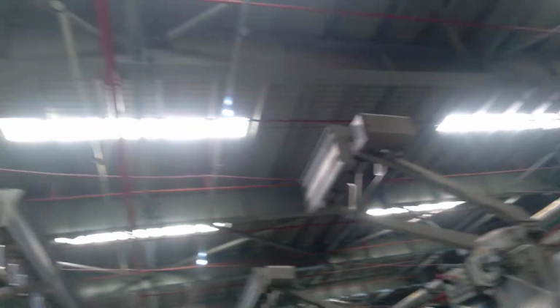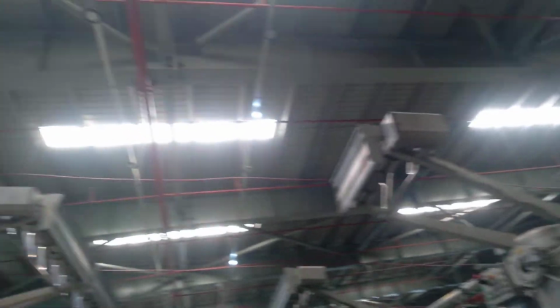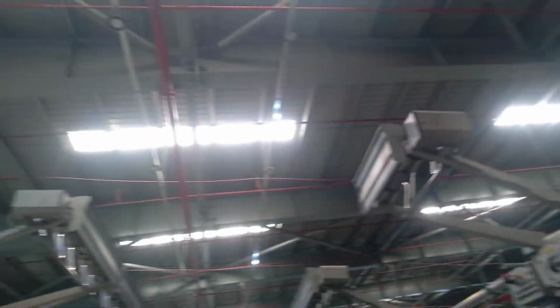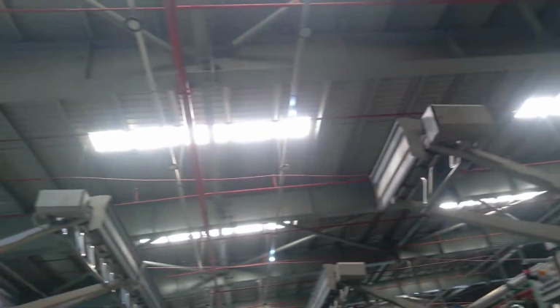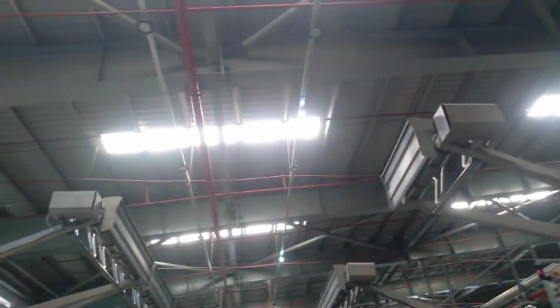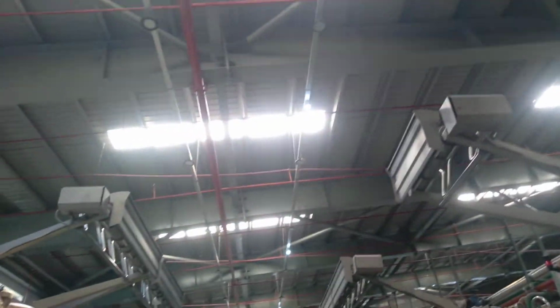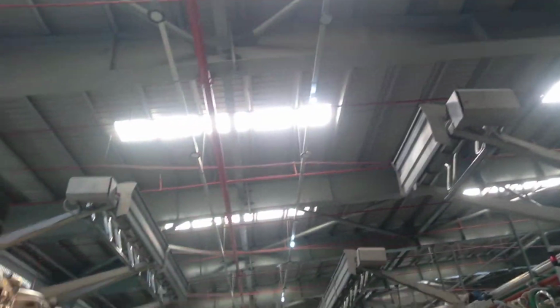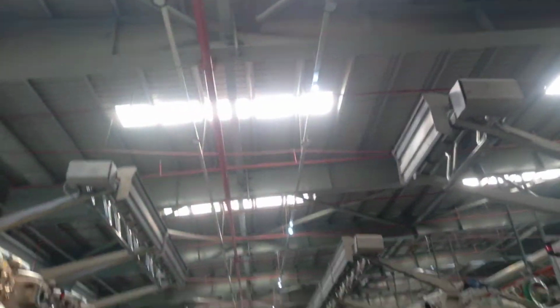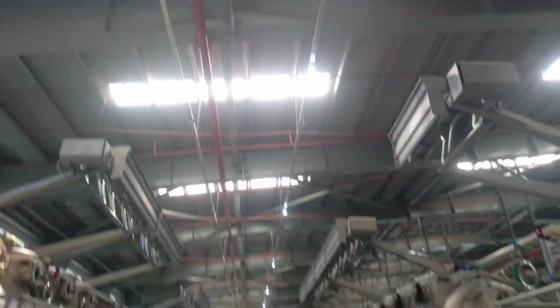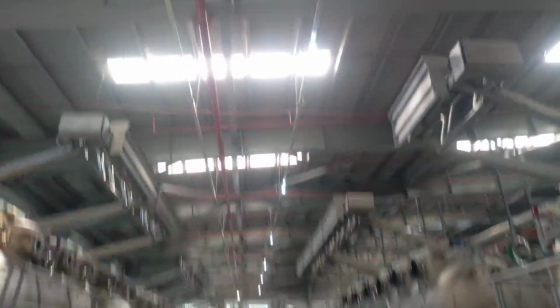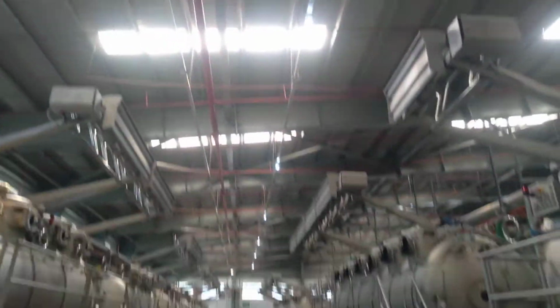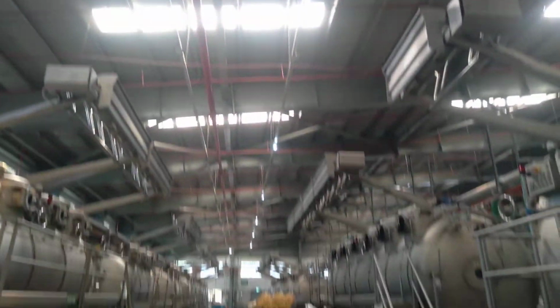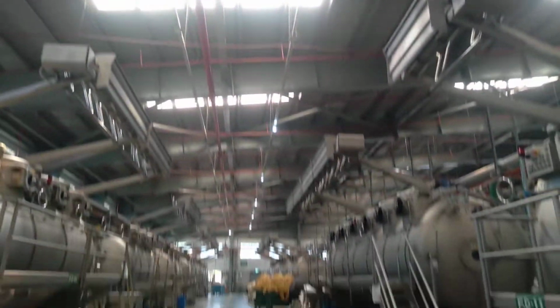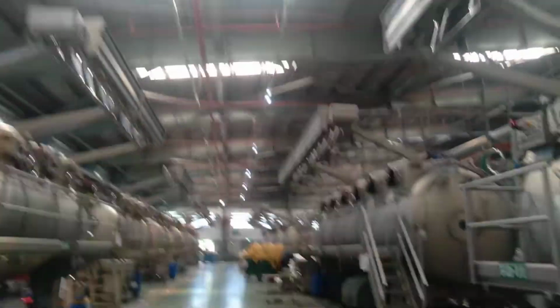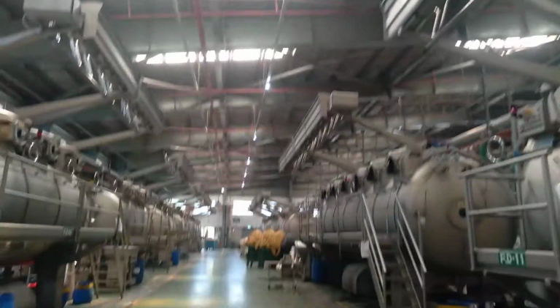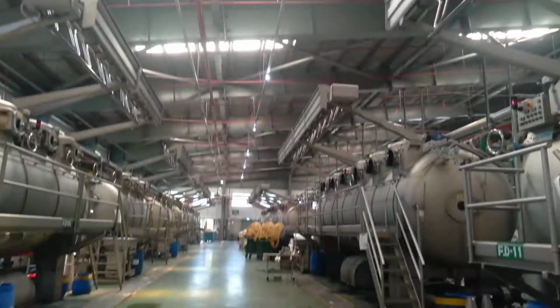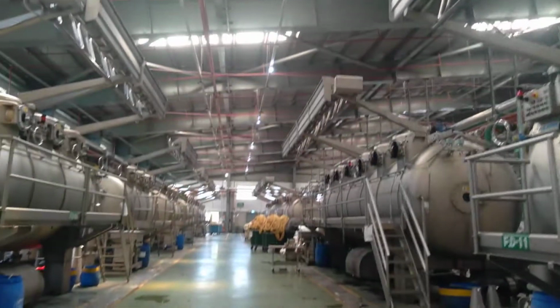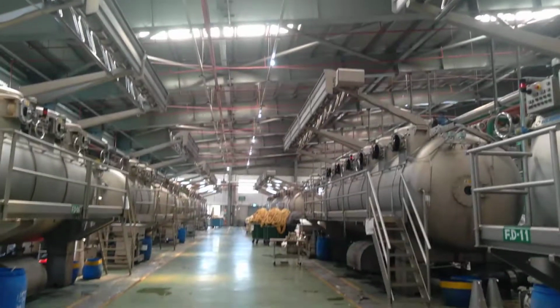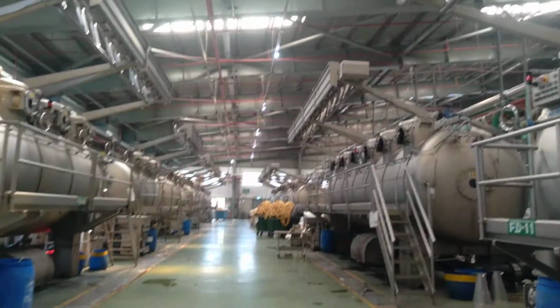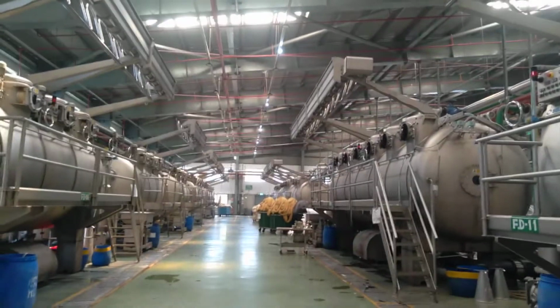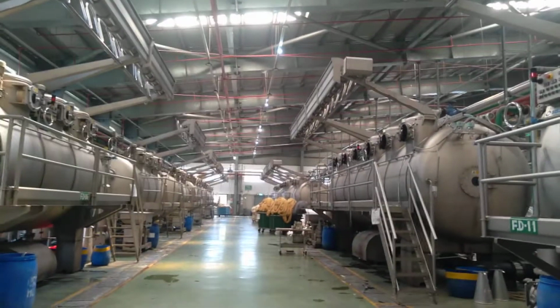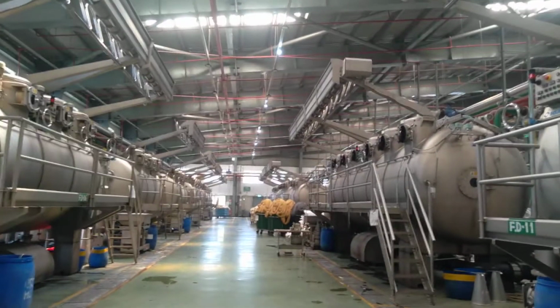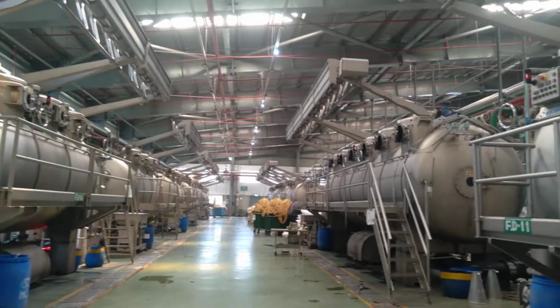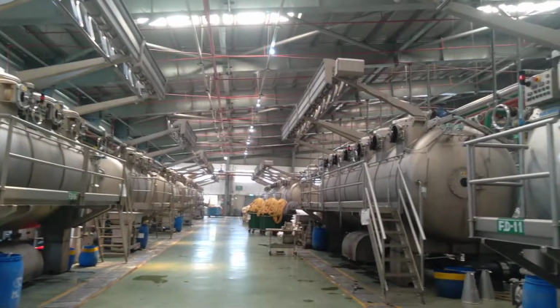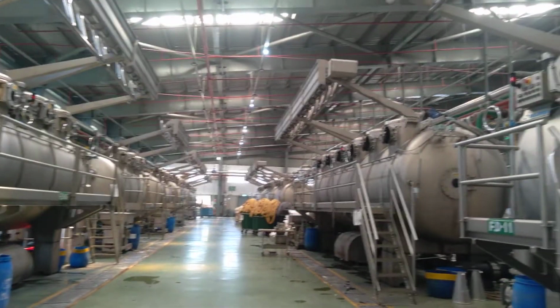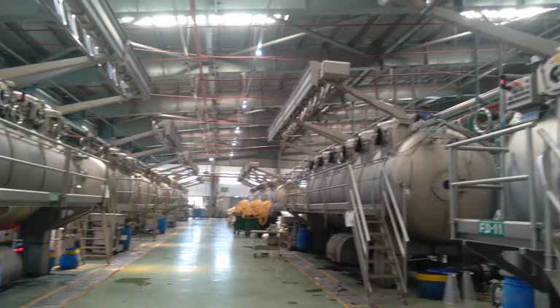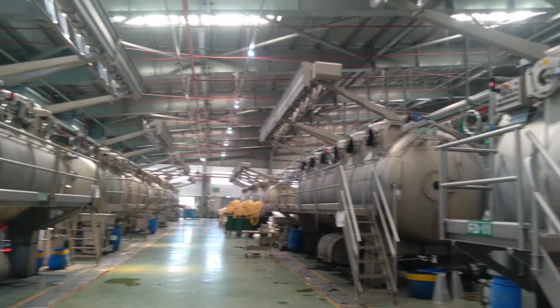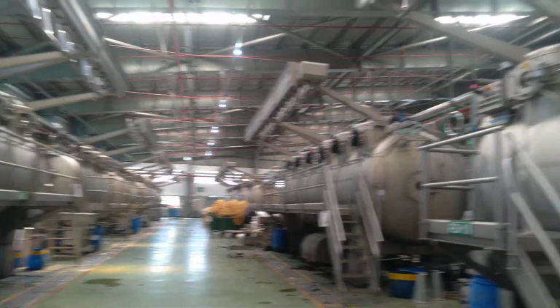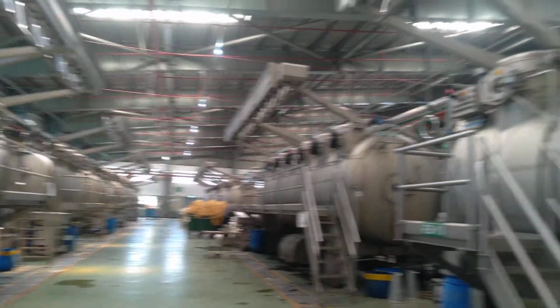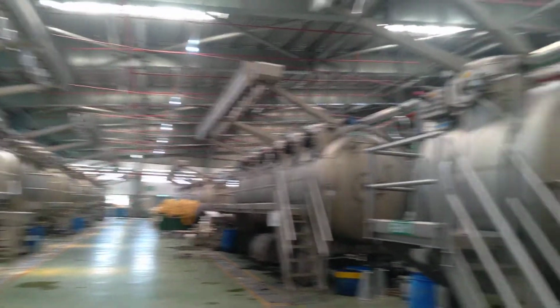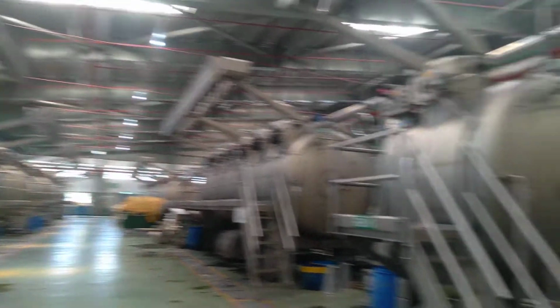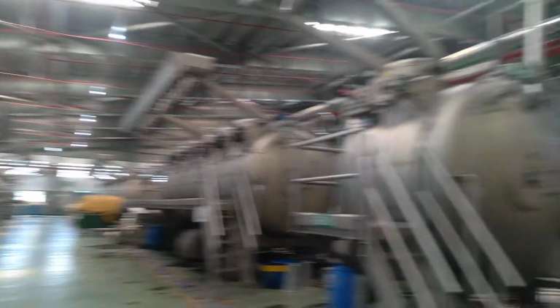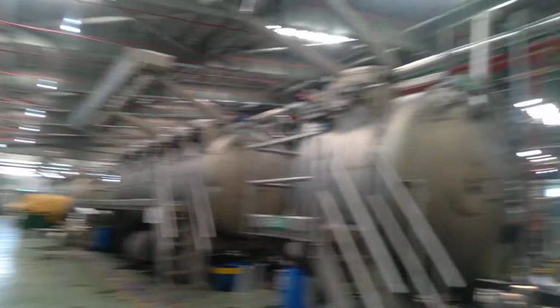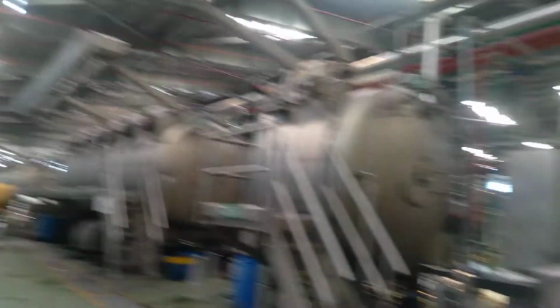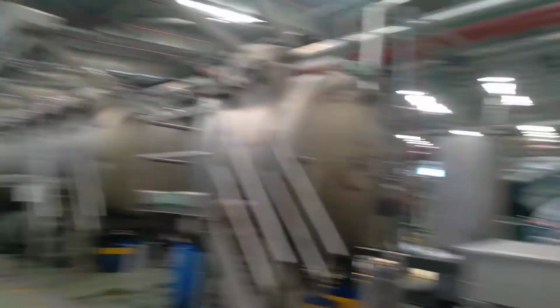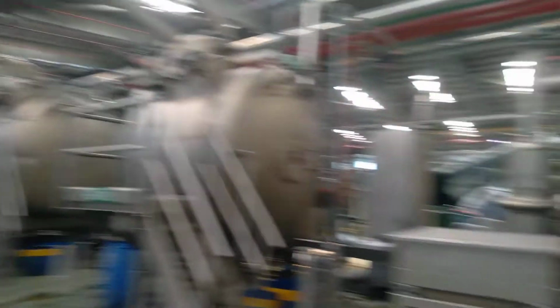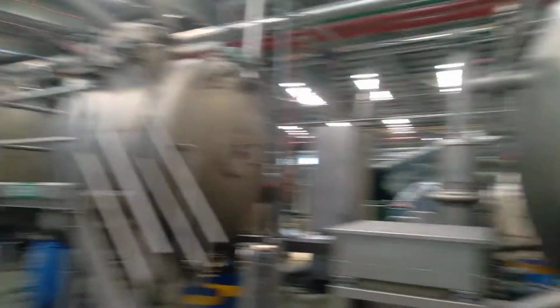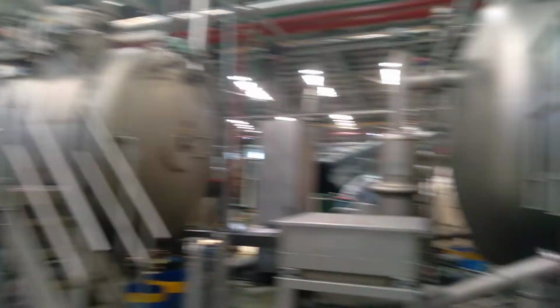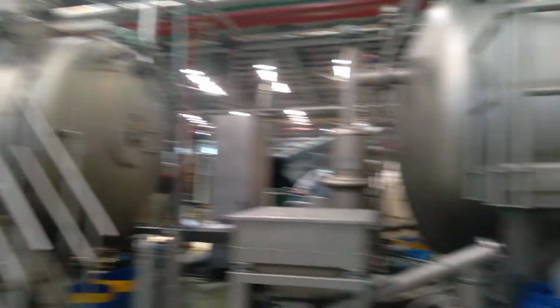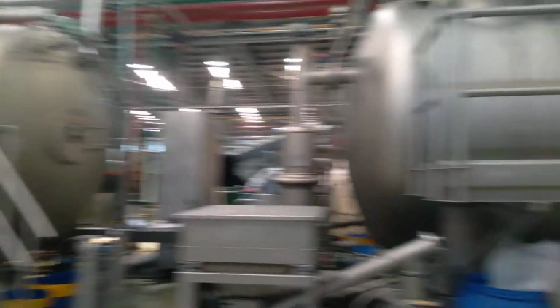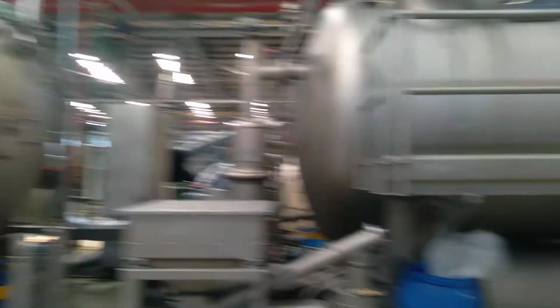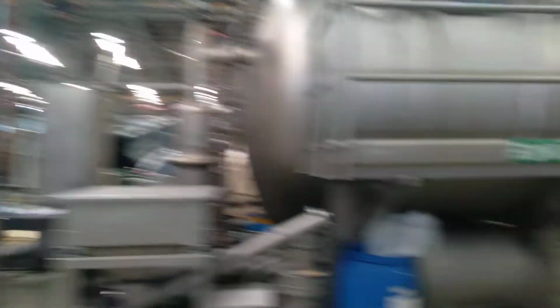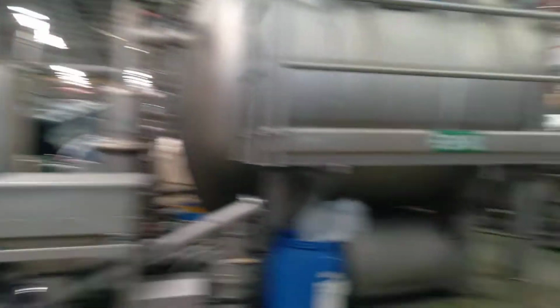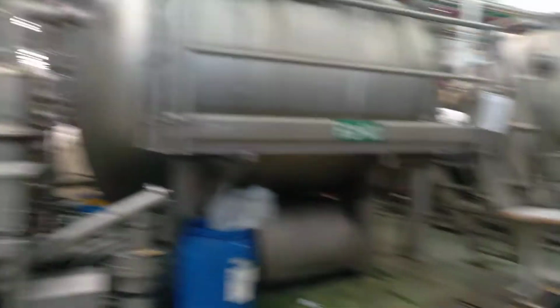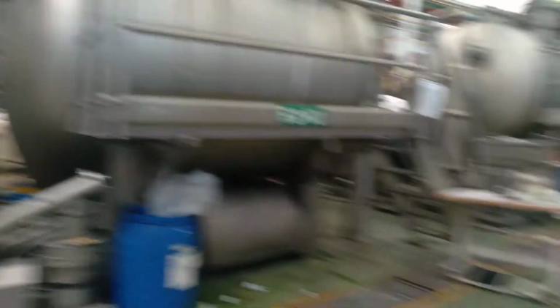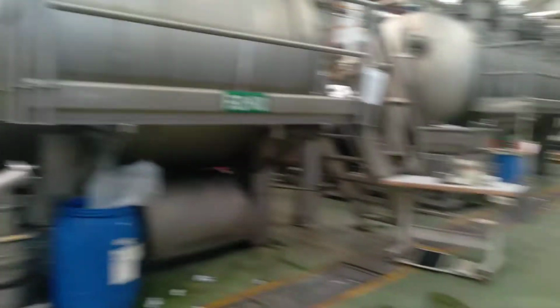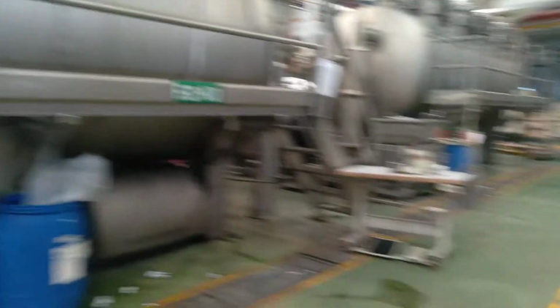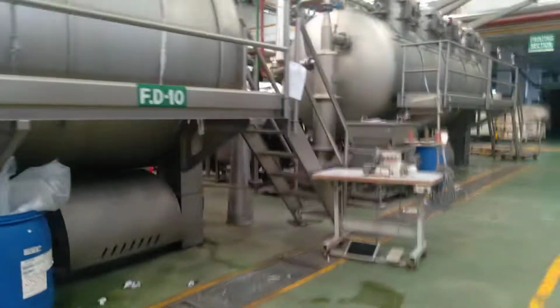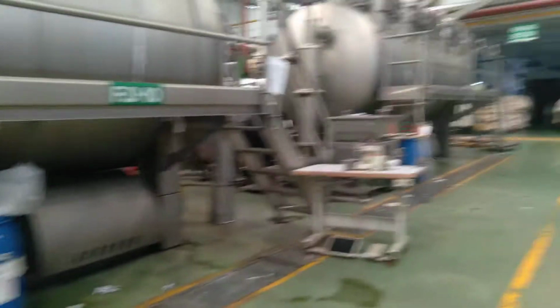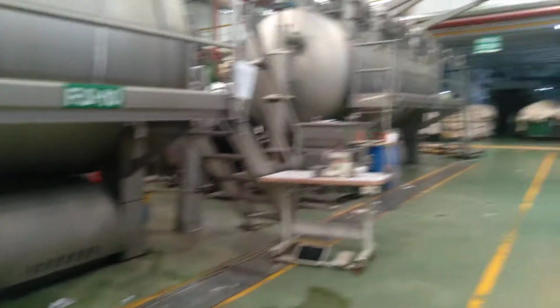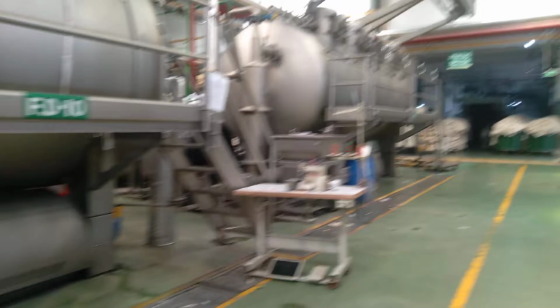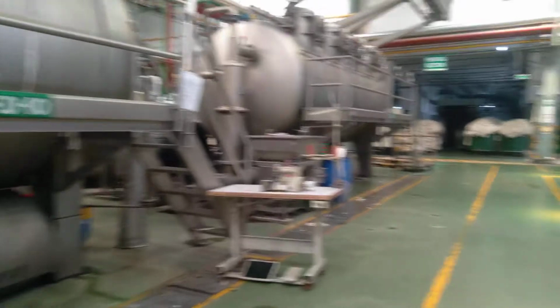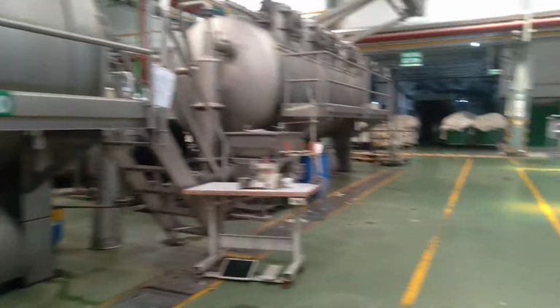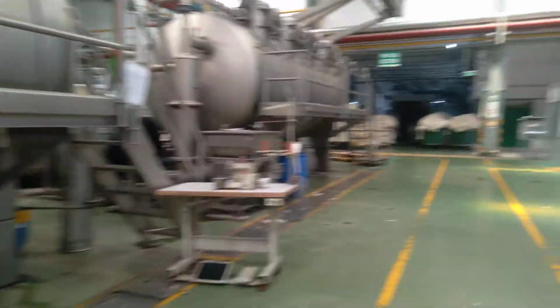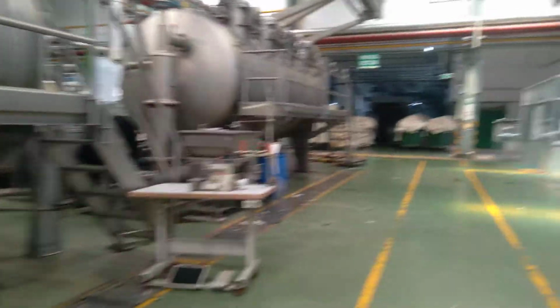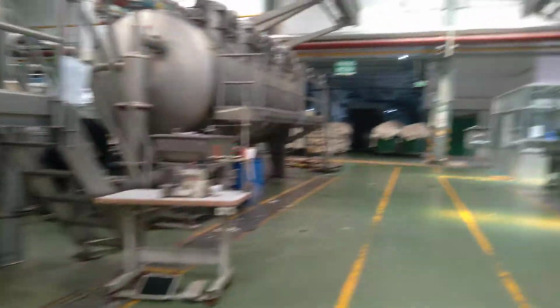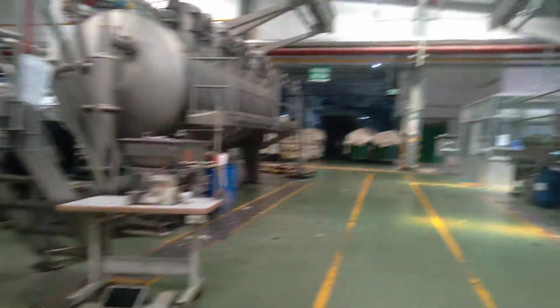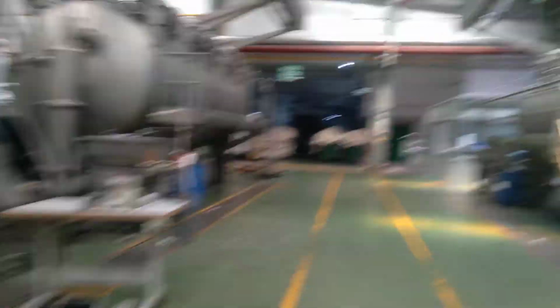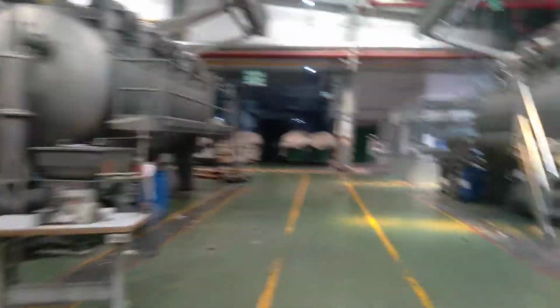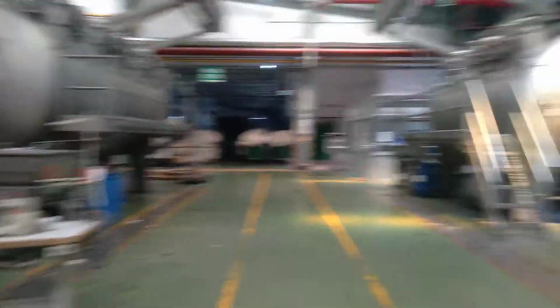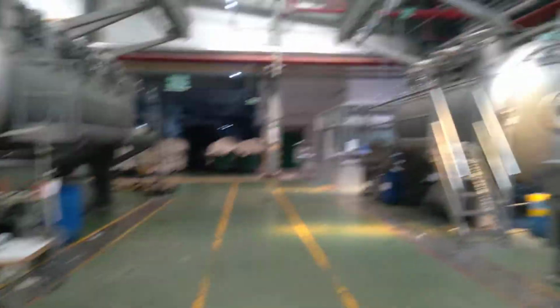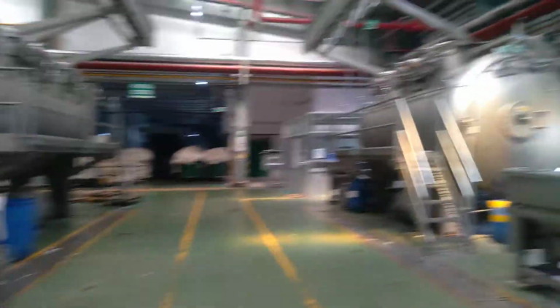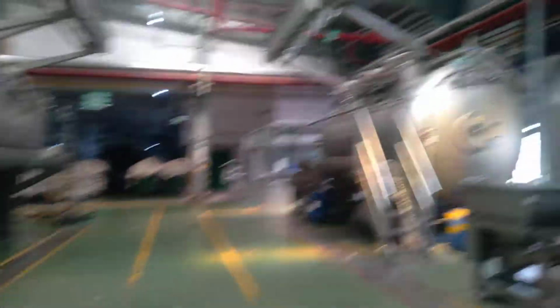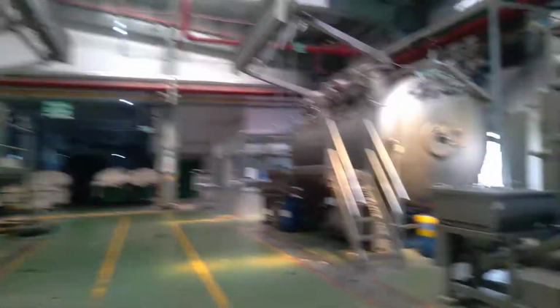Imagine such a big factory. Here are all the machinery.